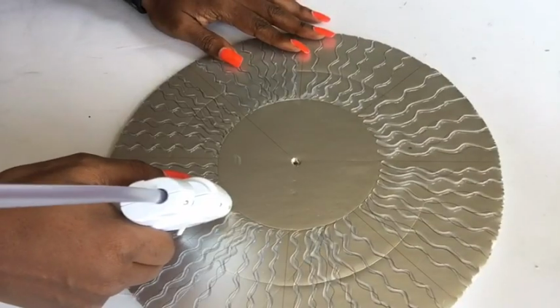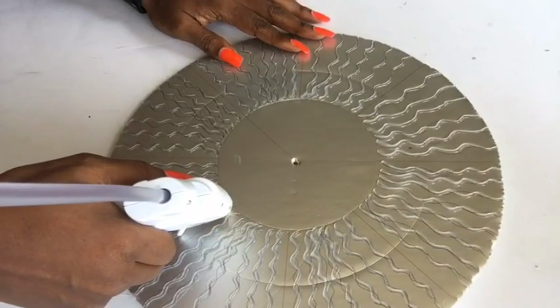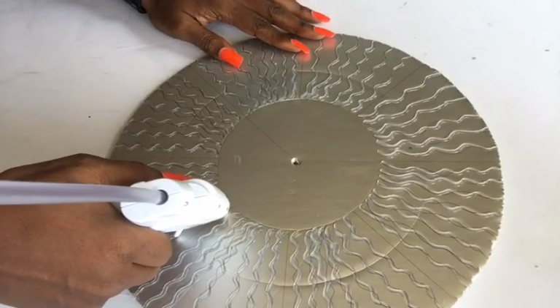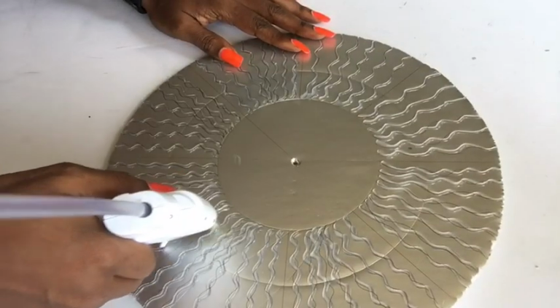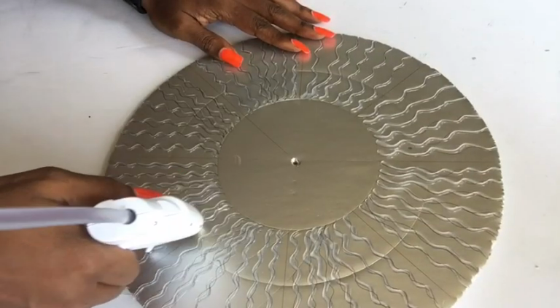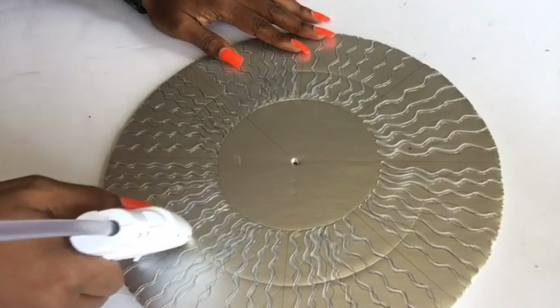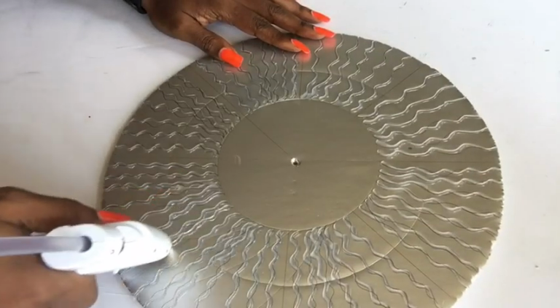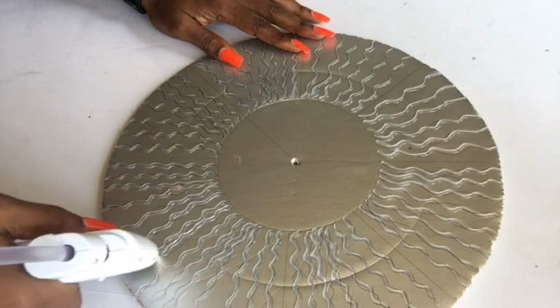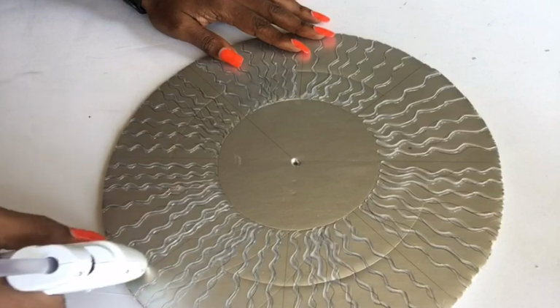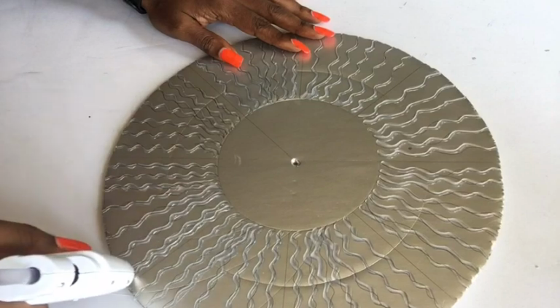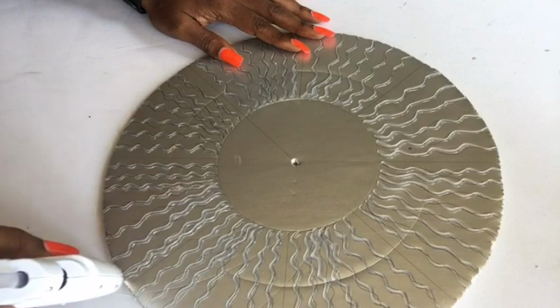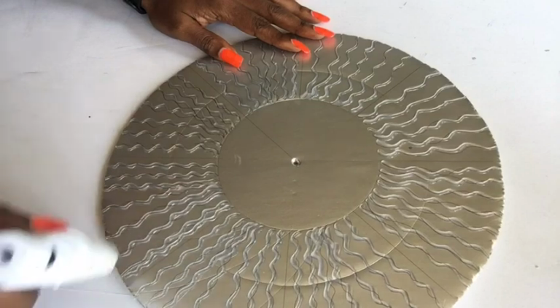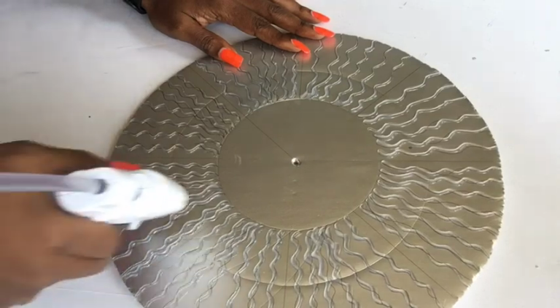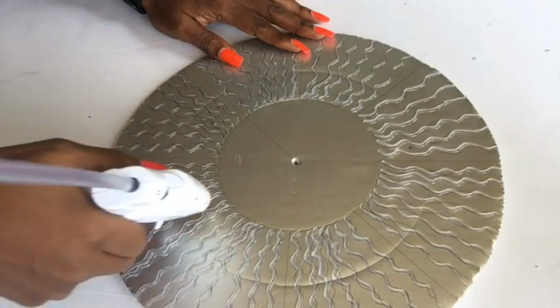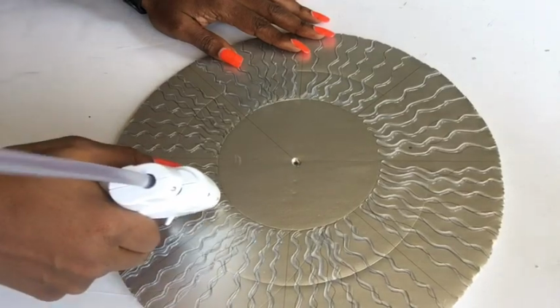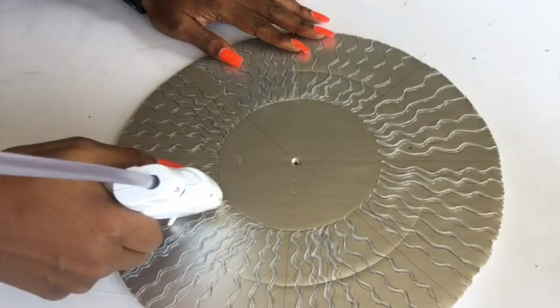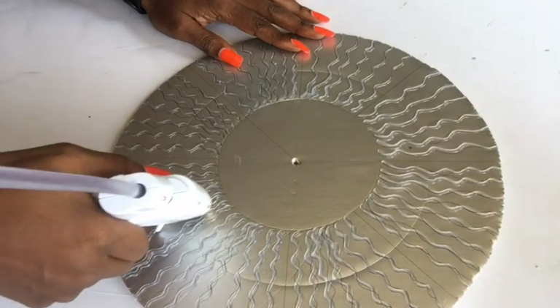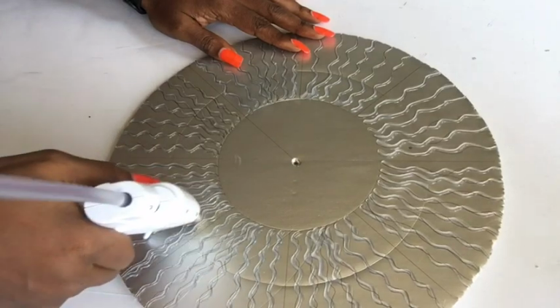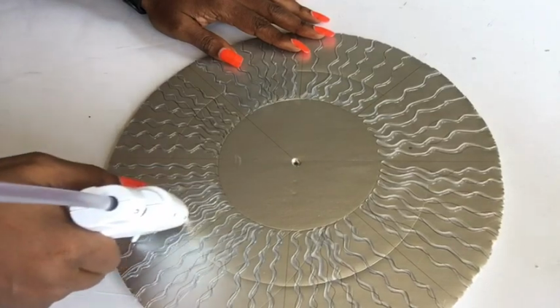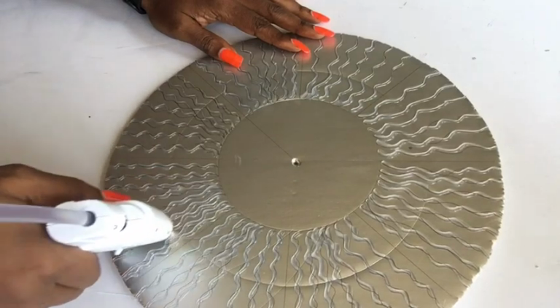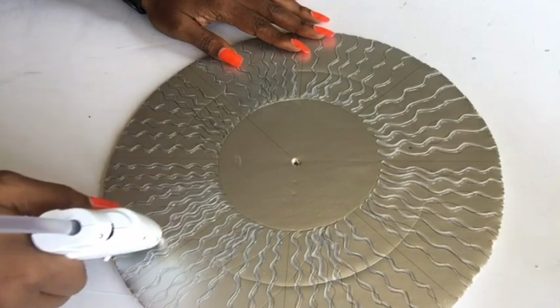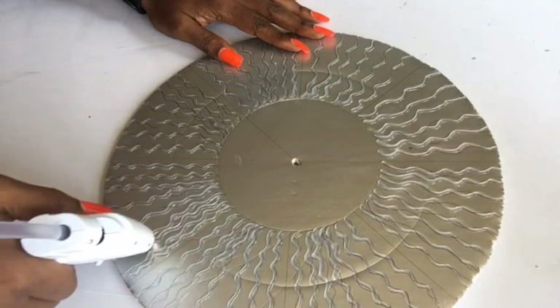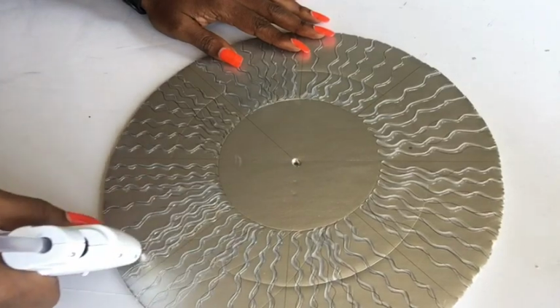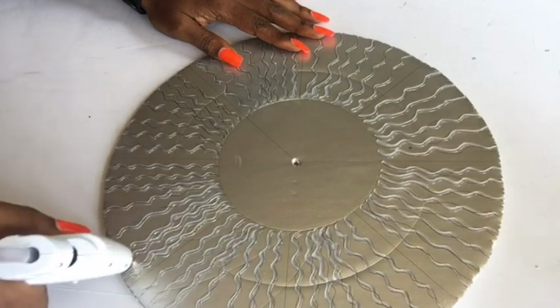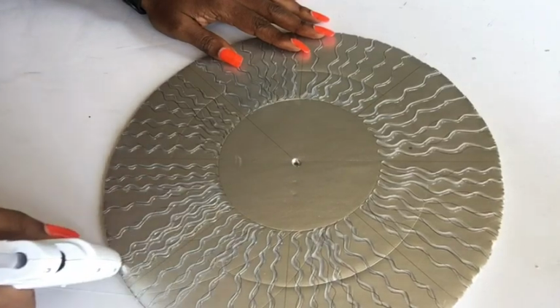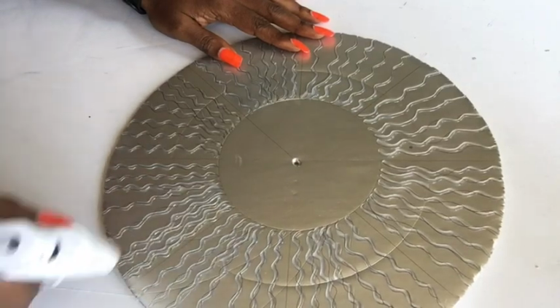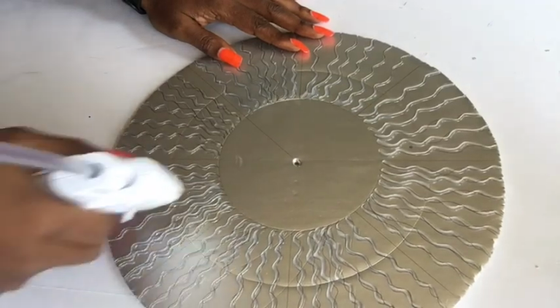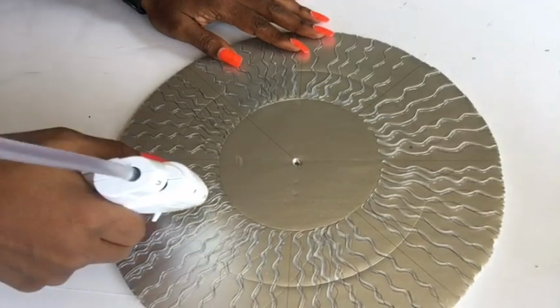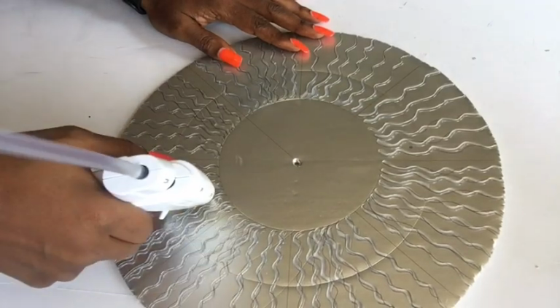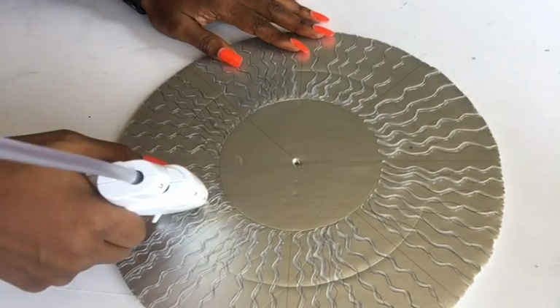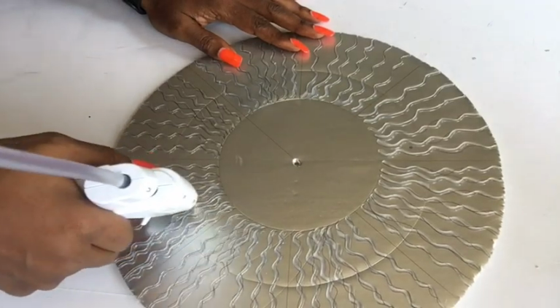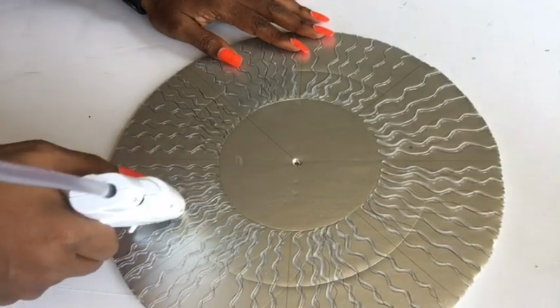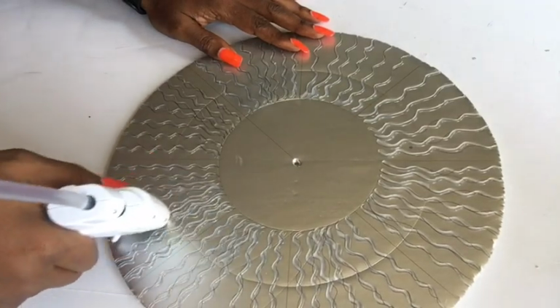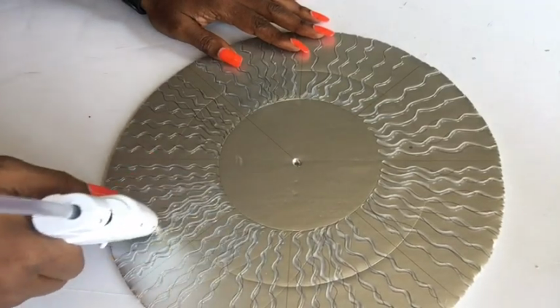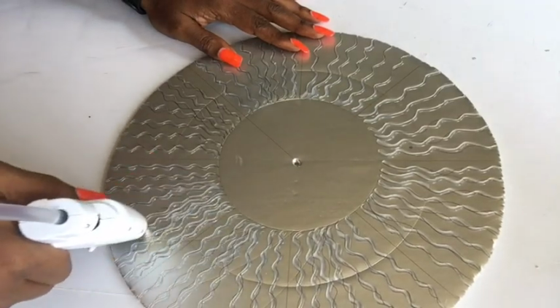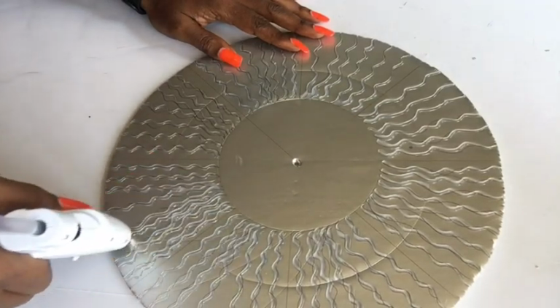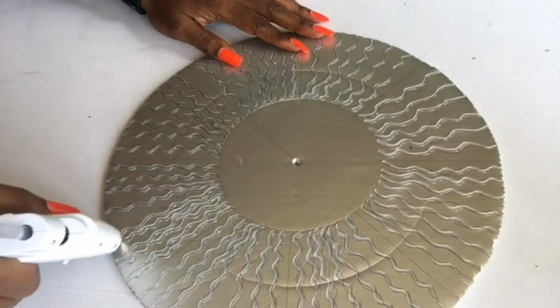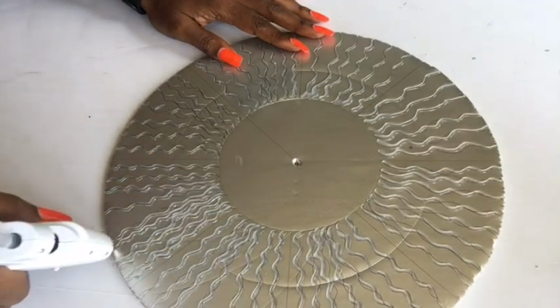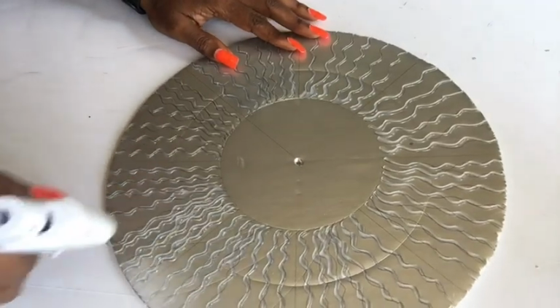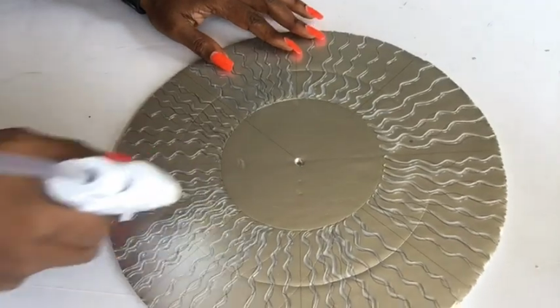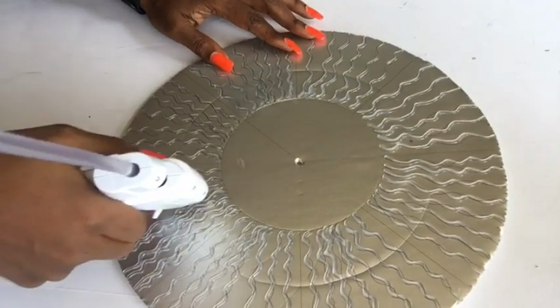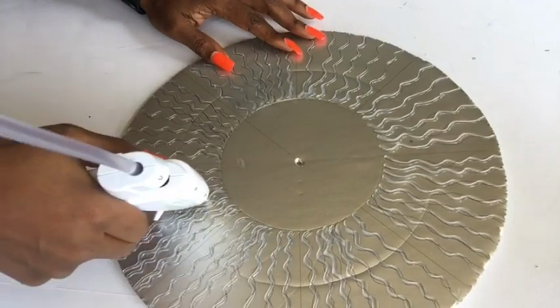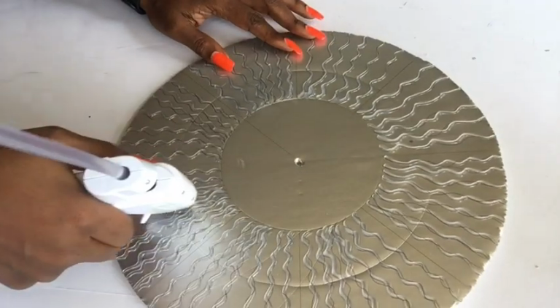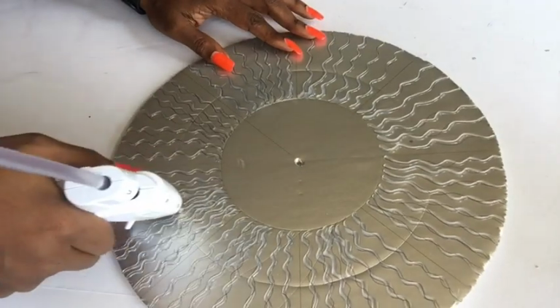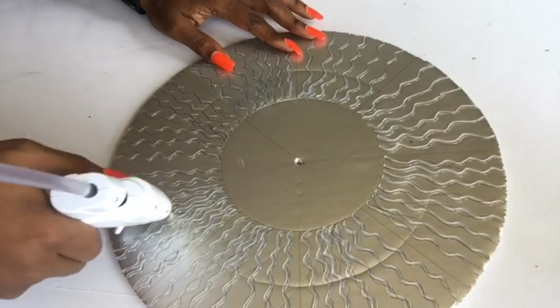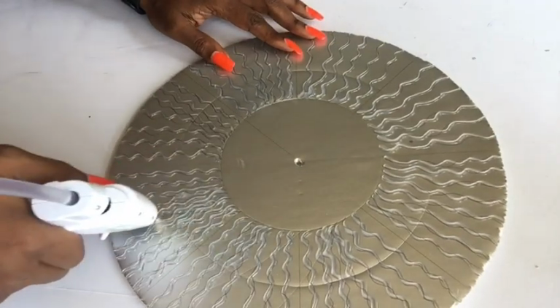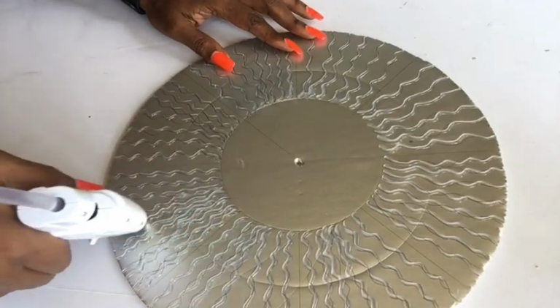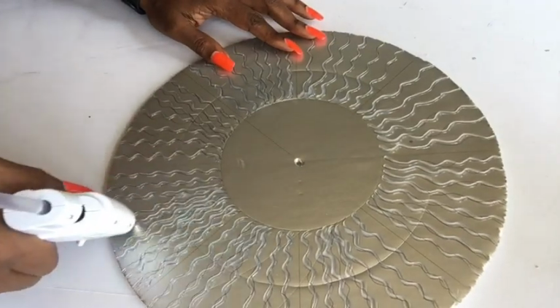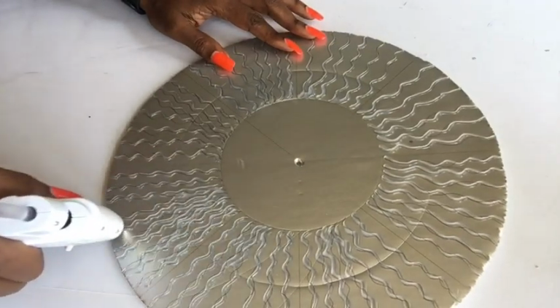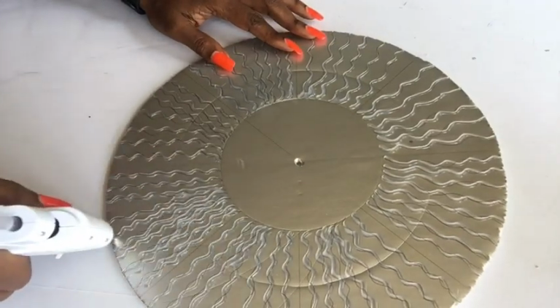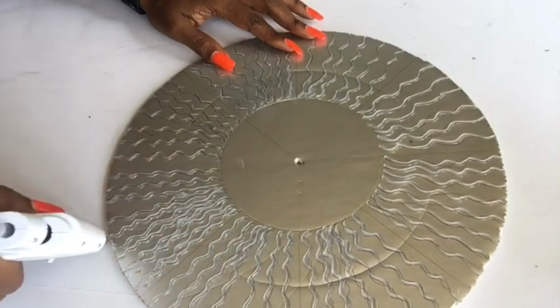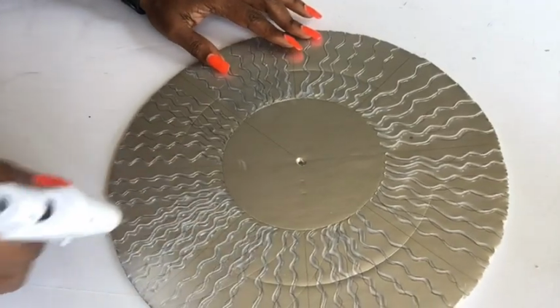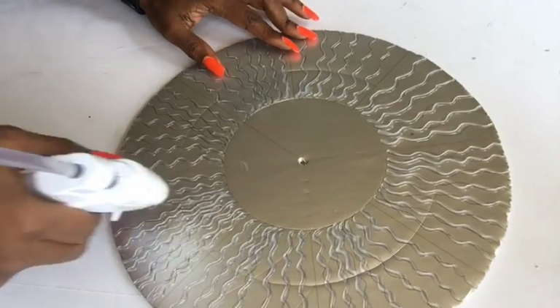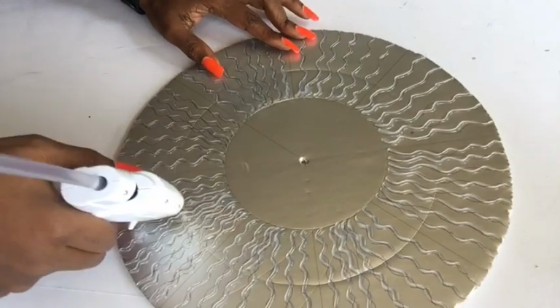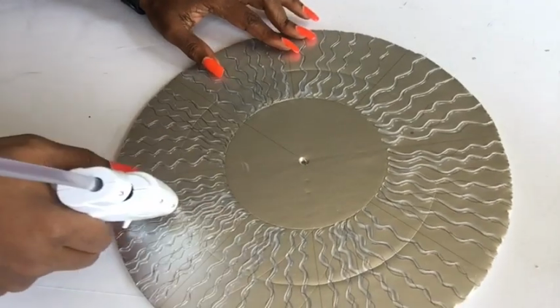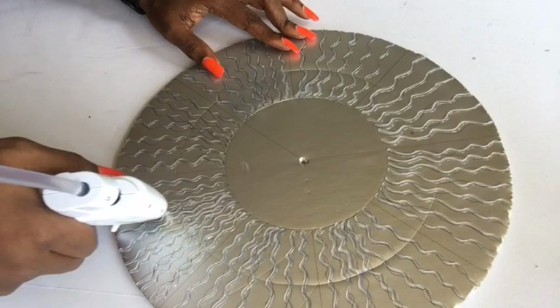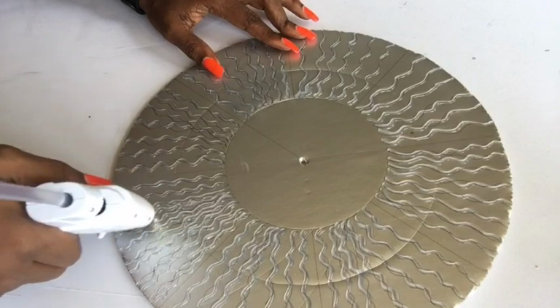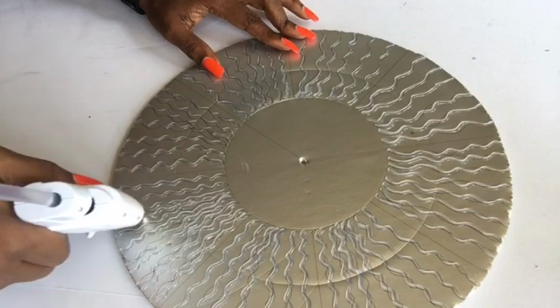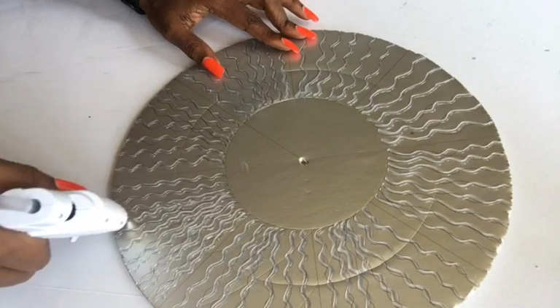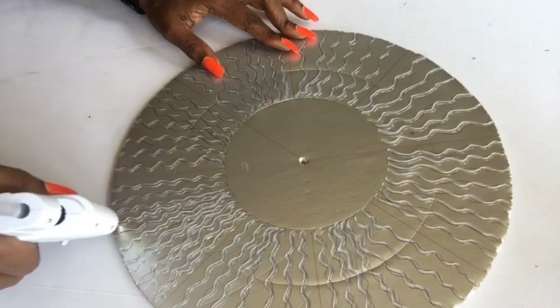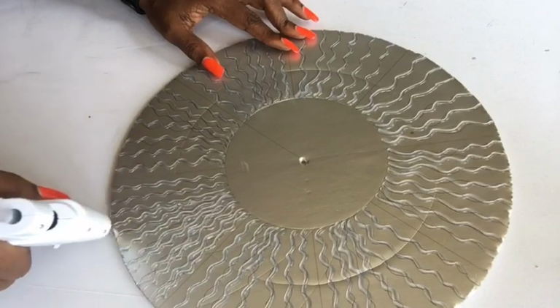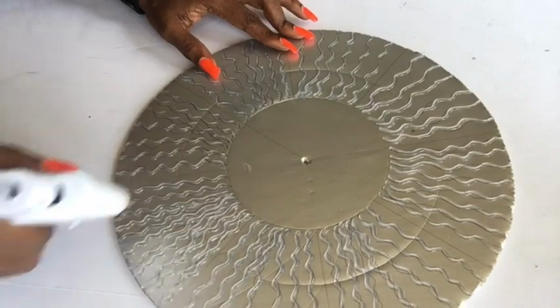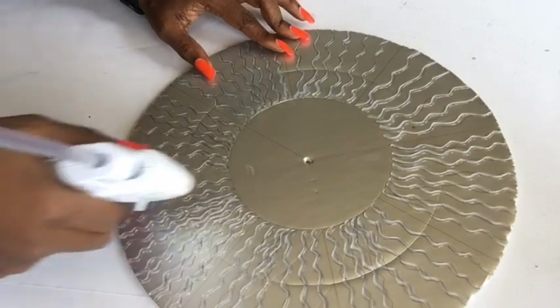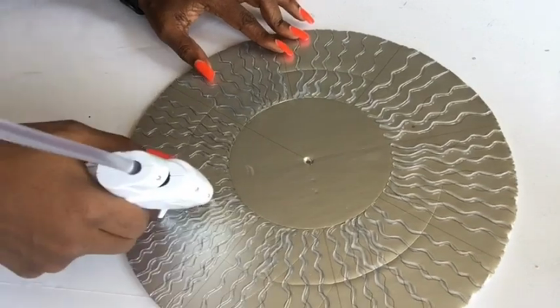I drew more wavy lines with the hot glue gun in between the previous lines.